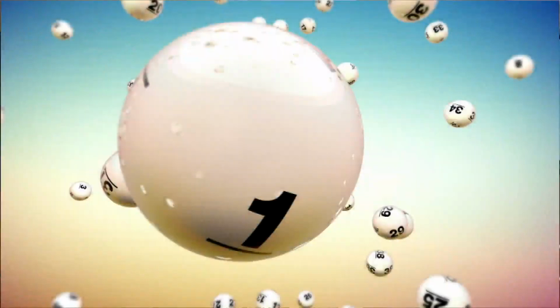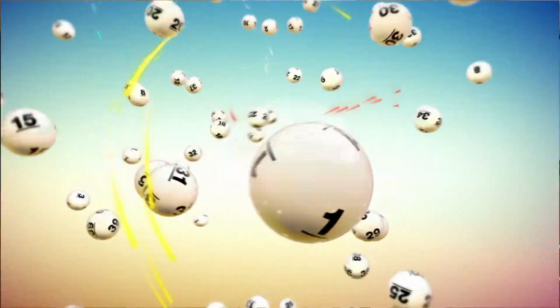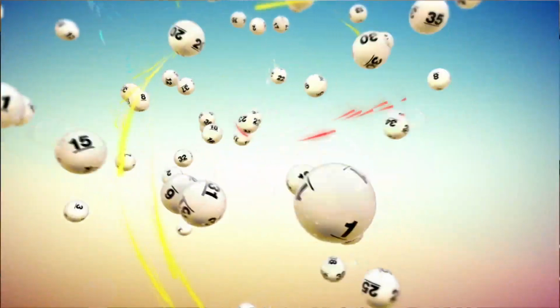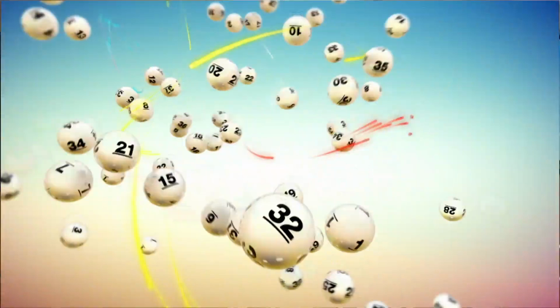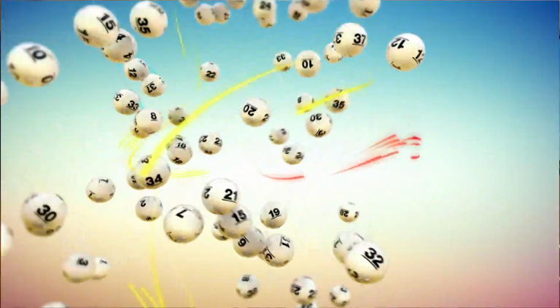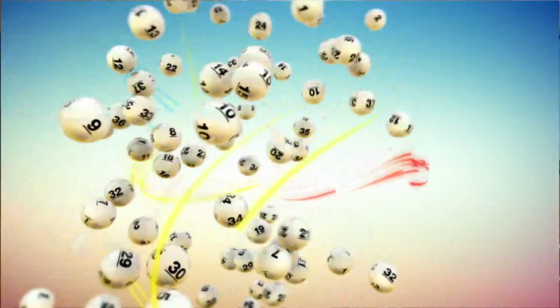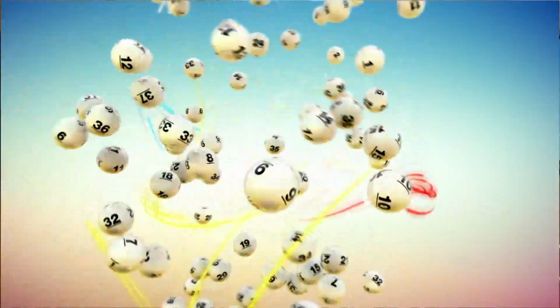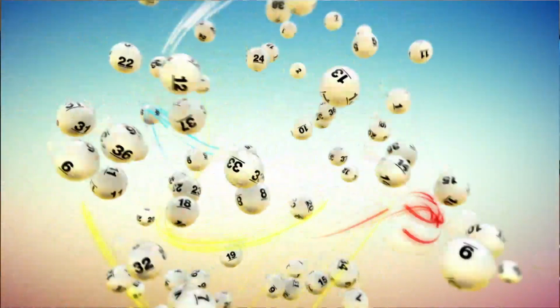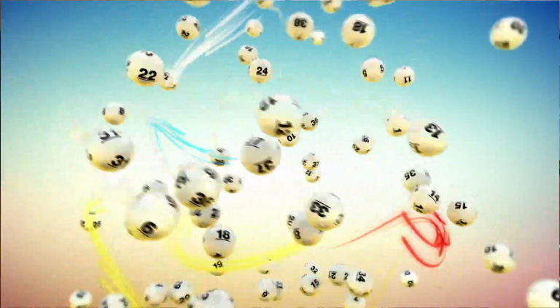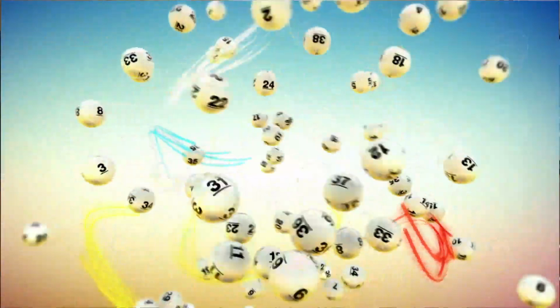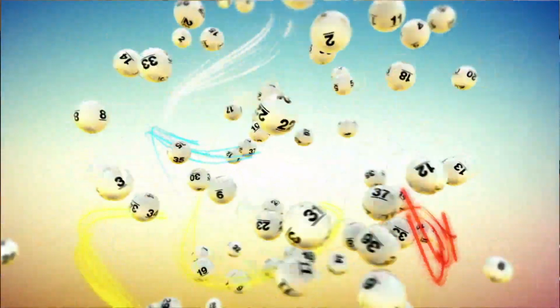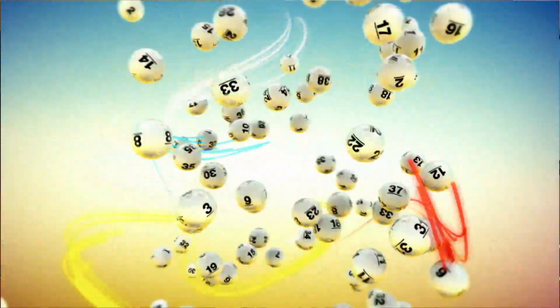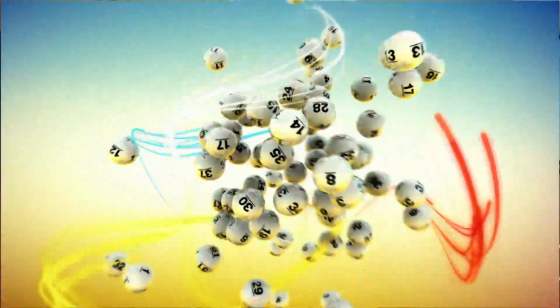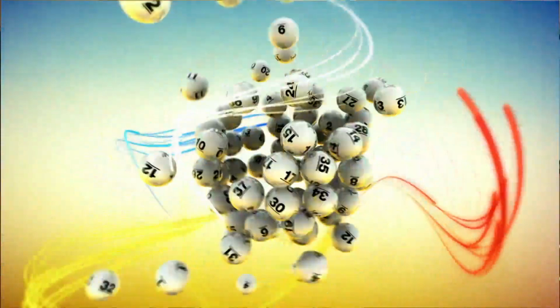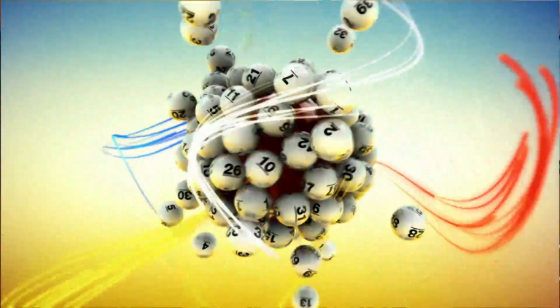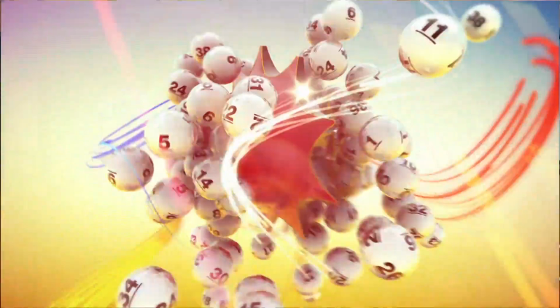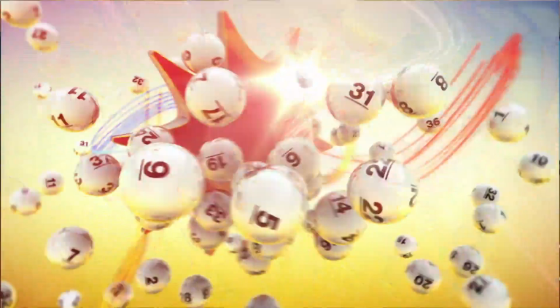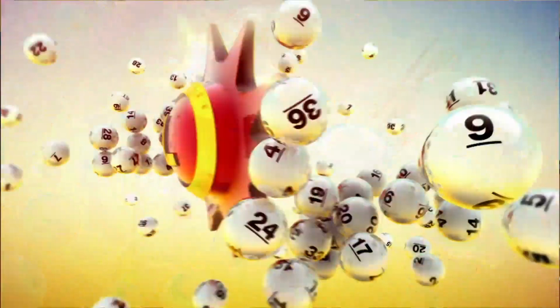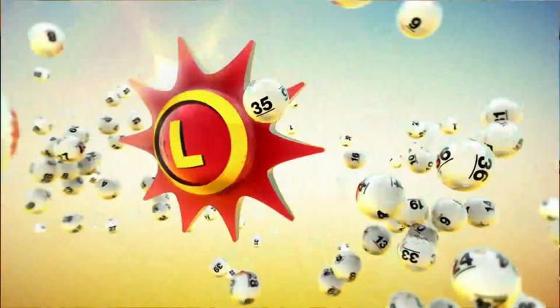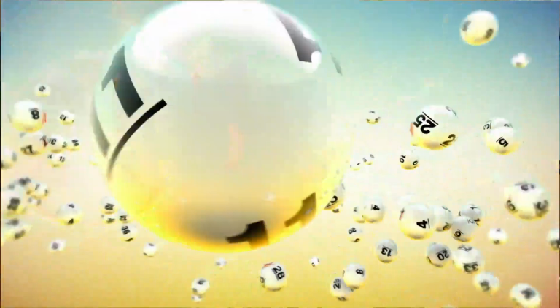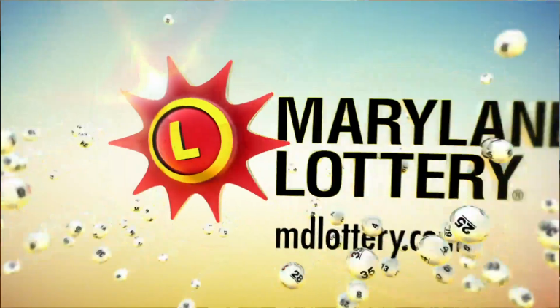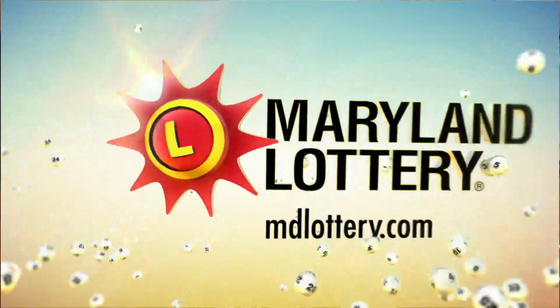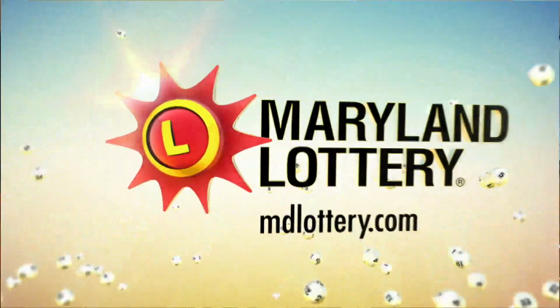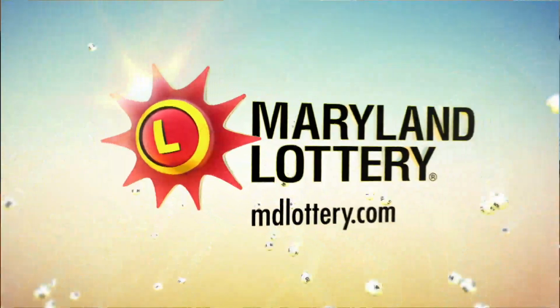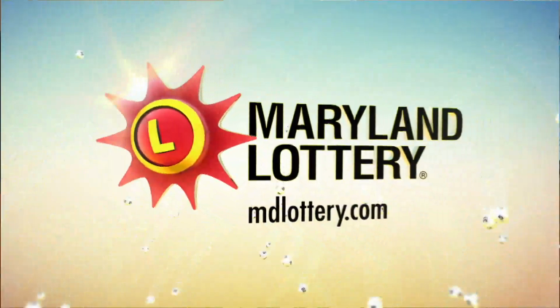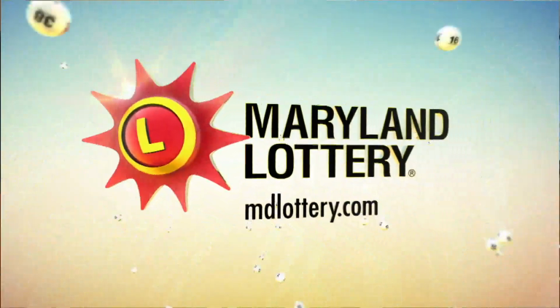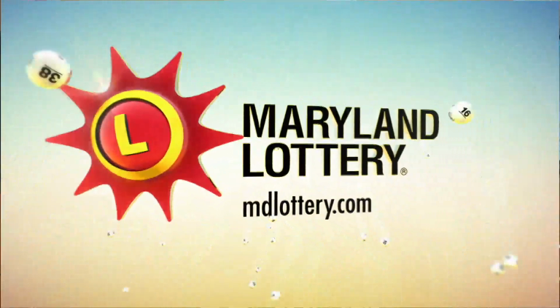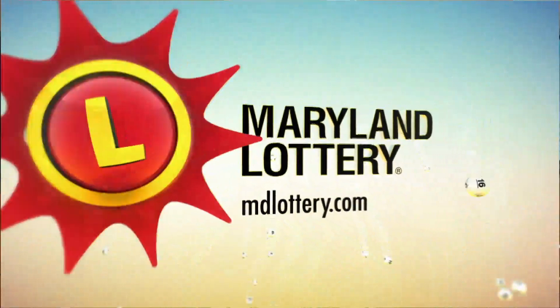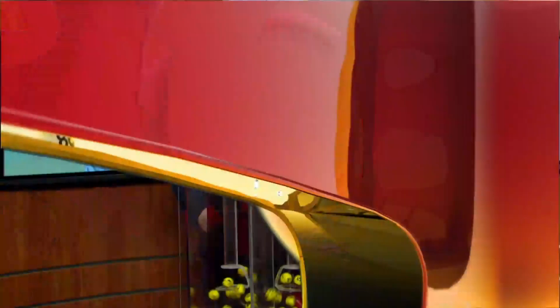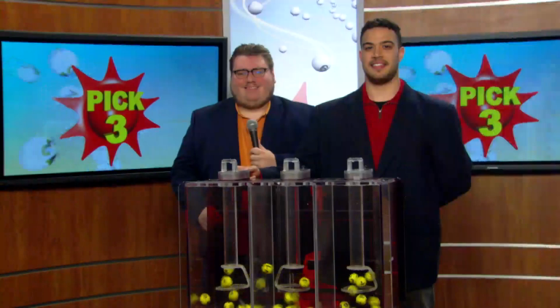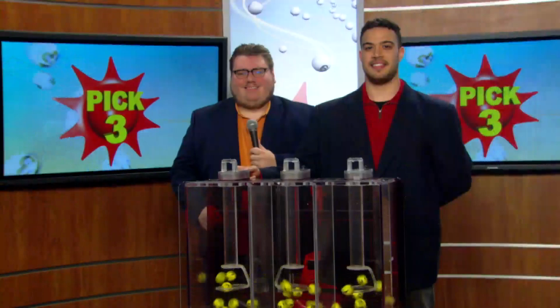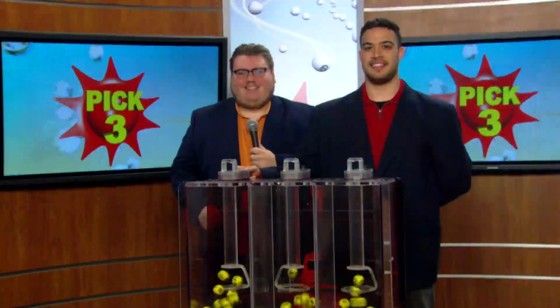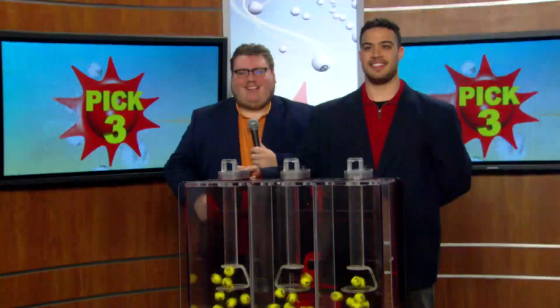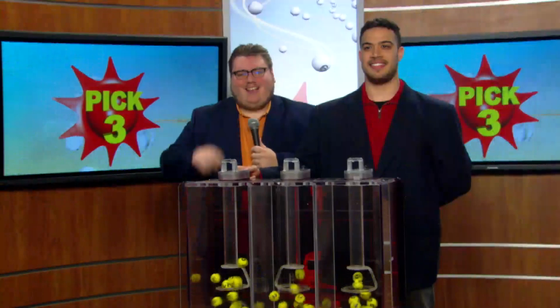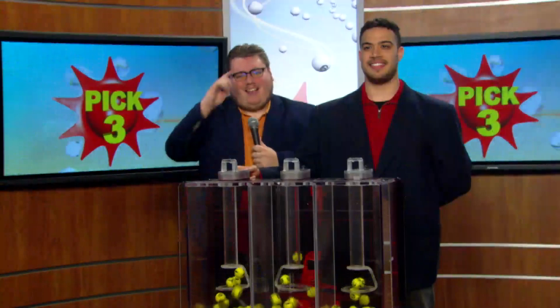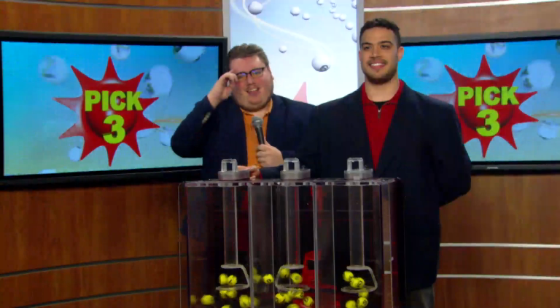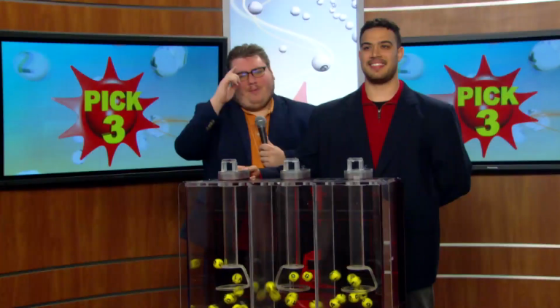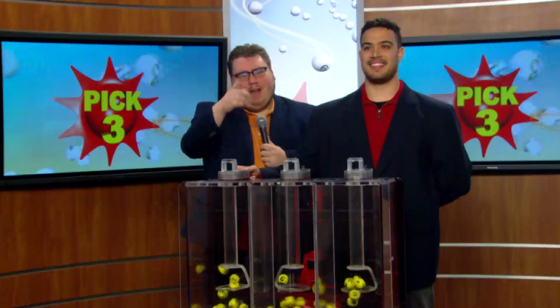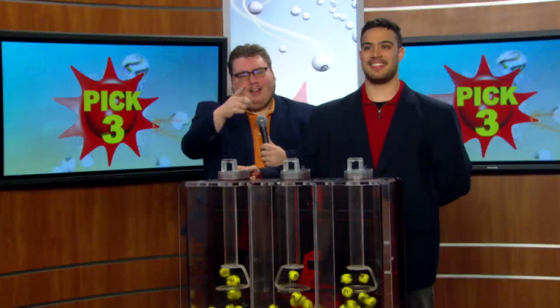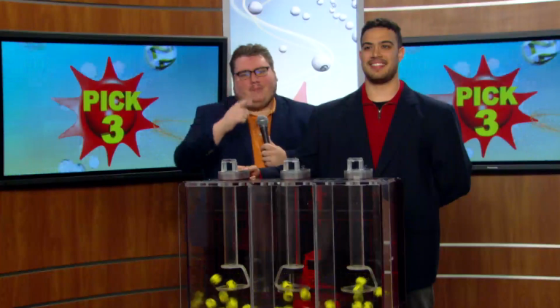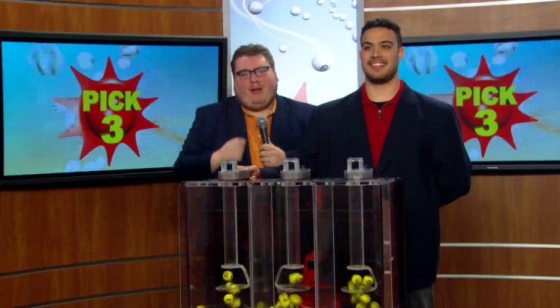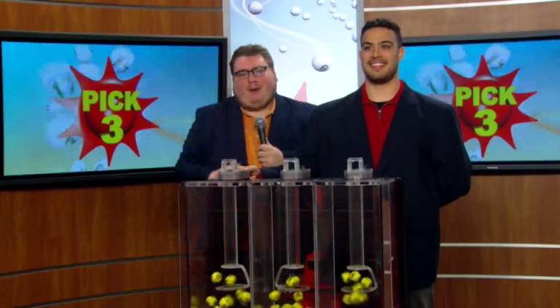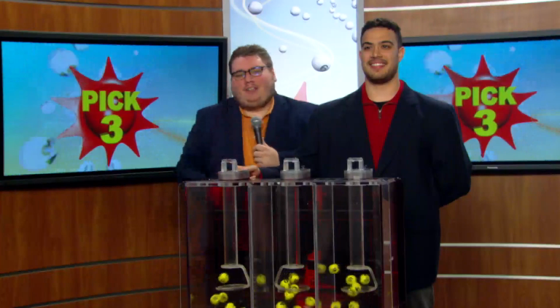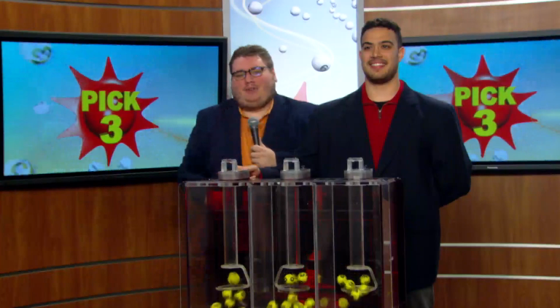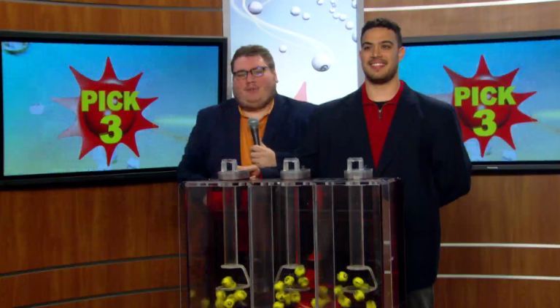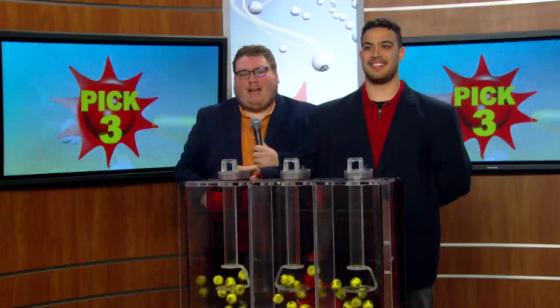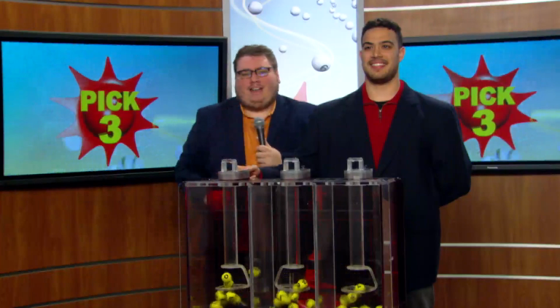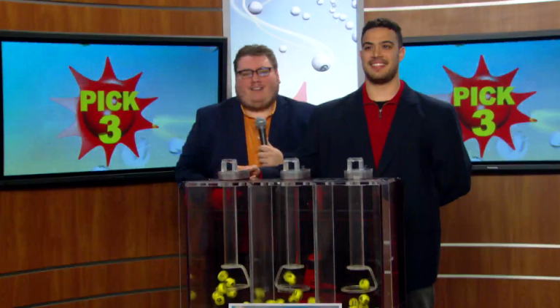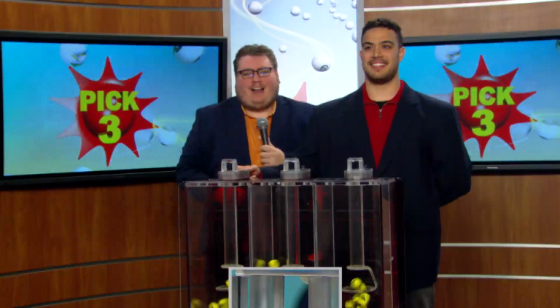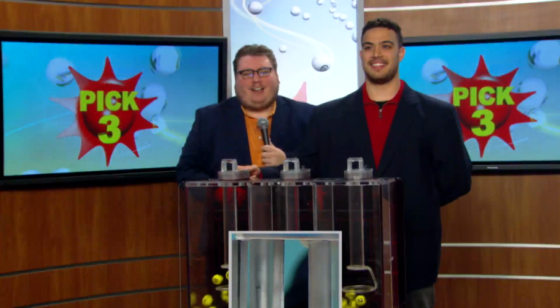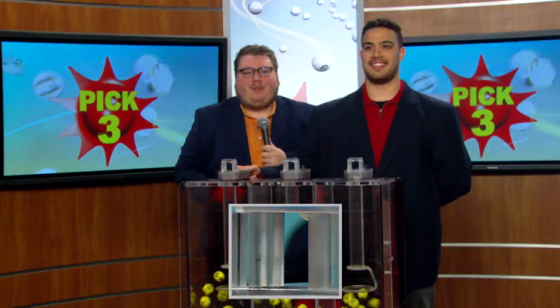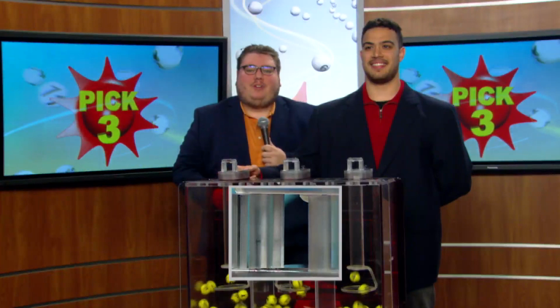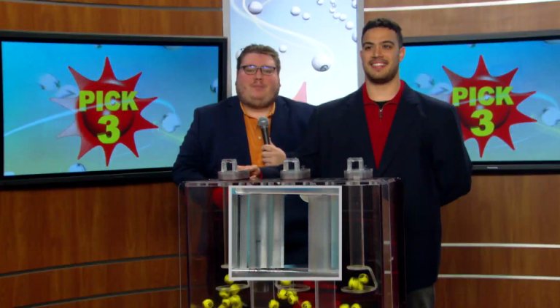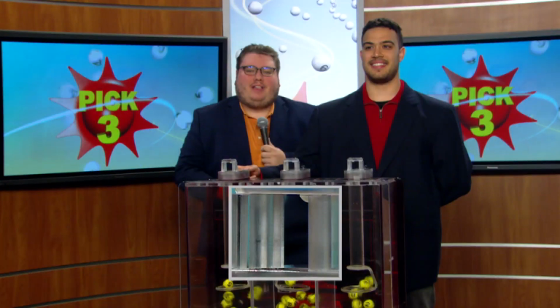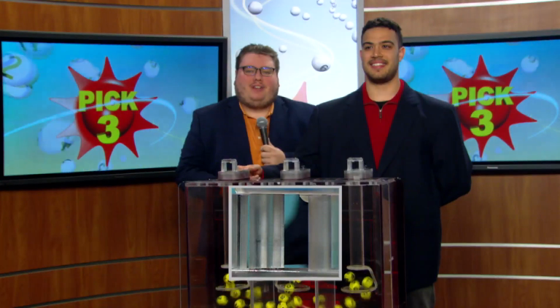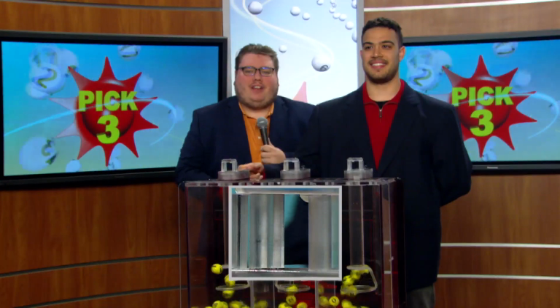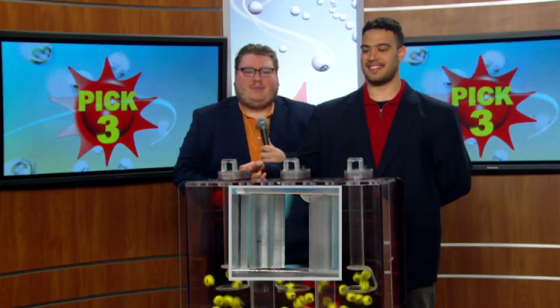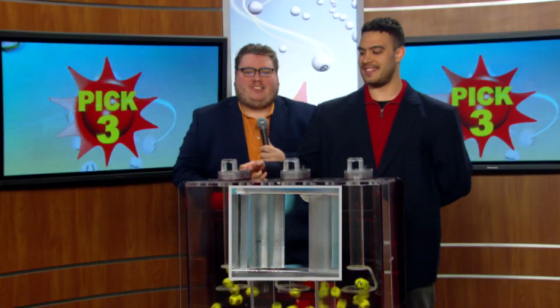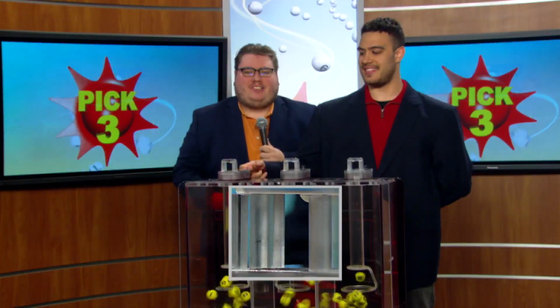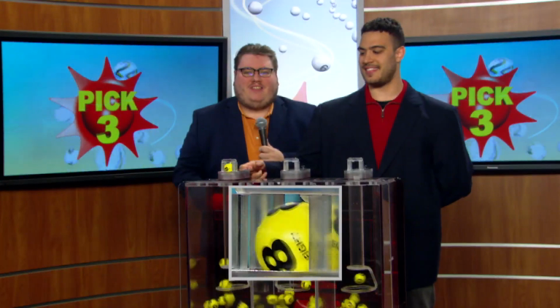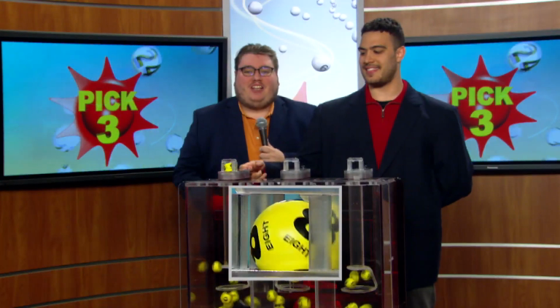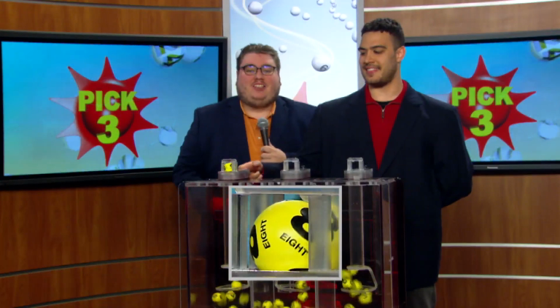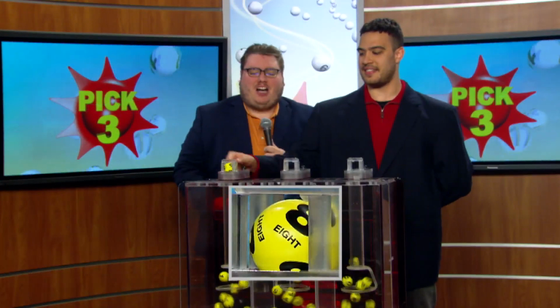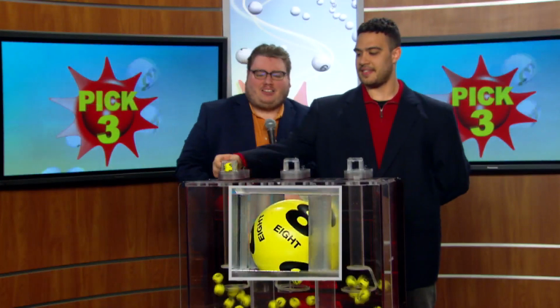The Maryland Lottery, let yourself play. Hey there Maryland, Matt Whitesell from 98 Rock here with your Pick 3 numbers this evening. Good luck.